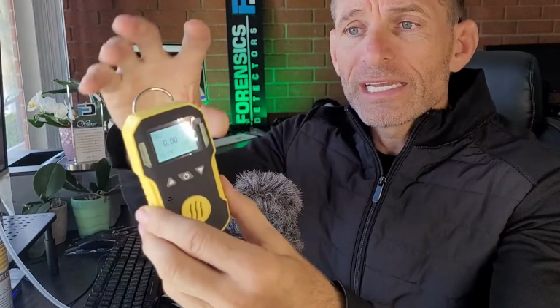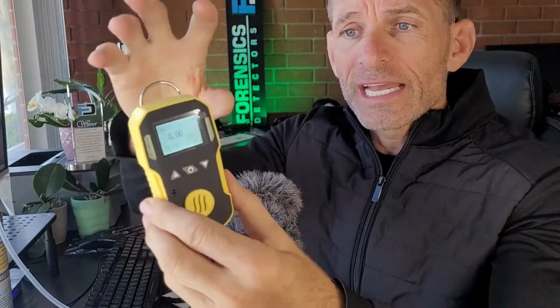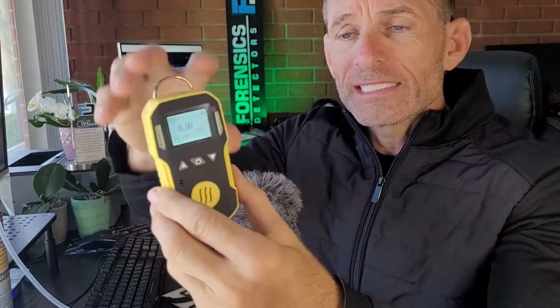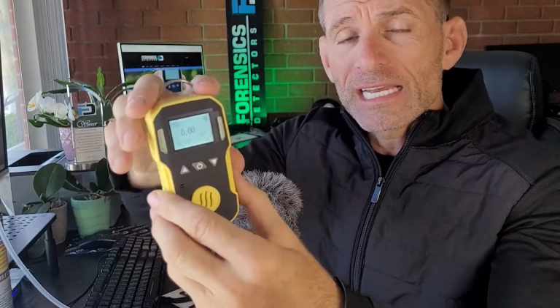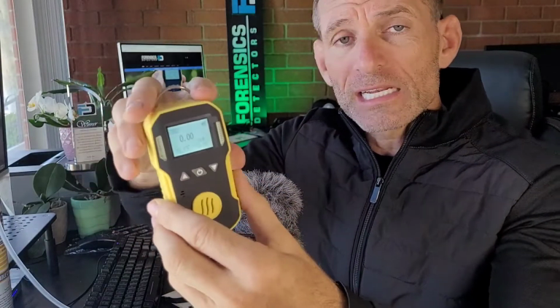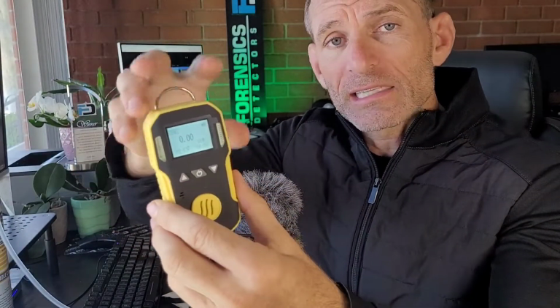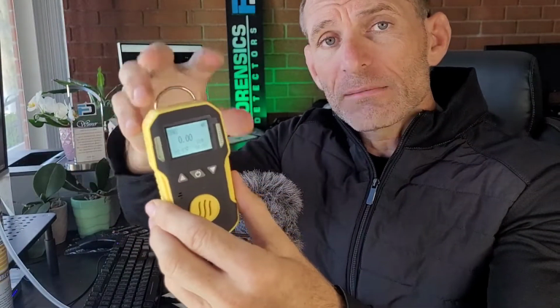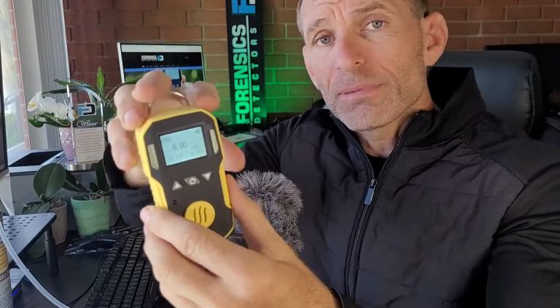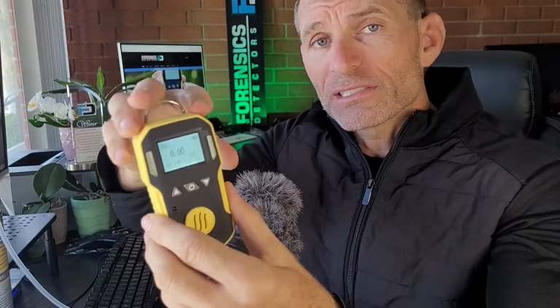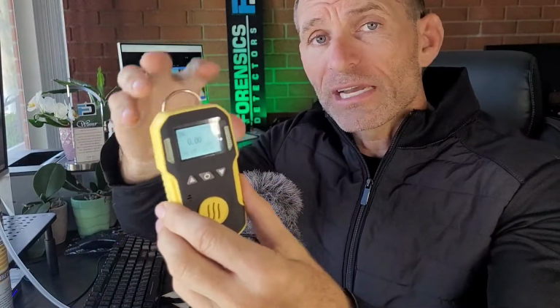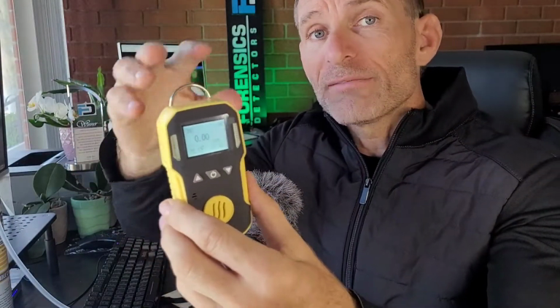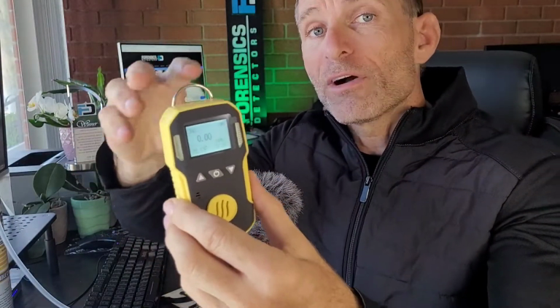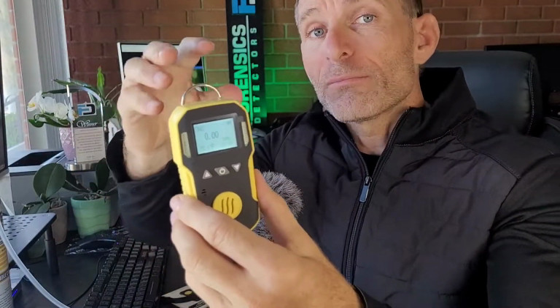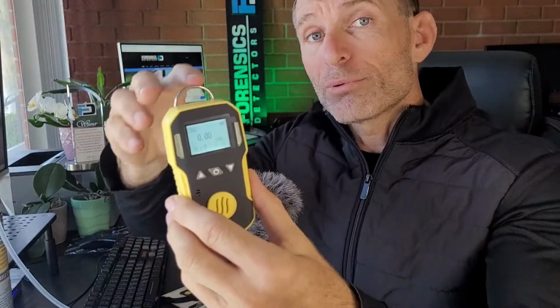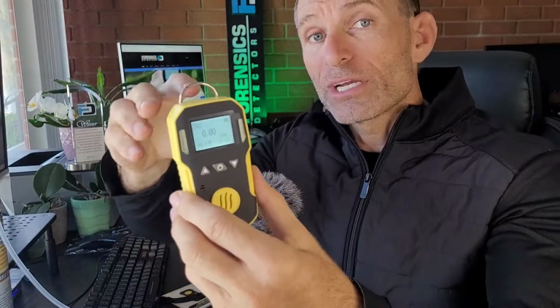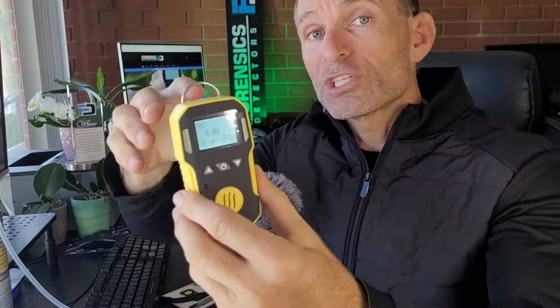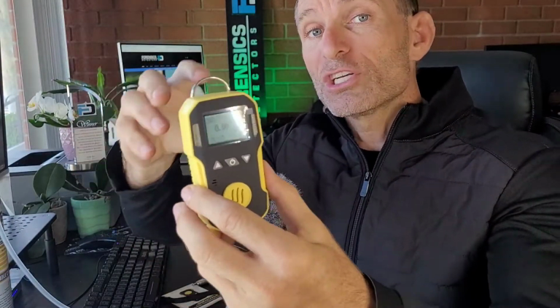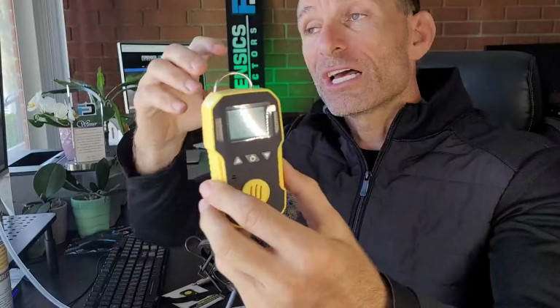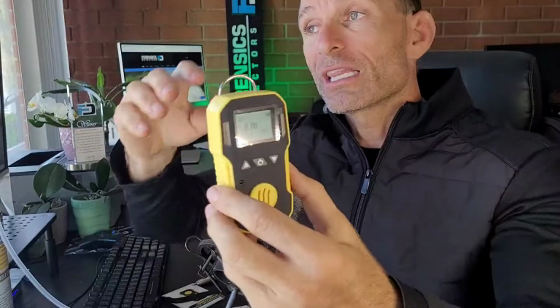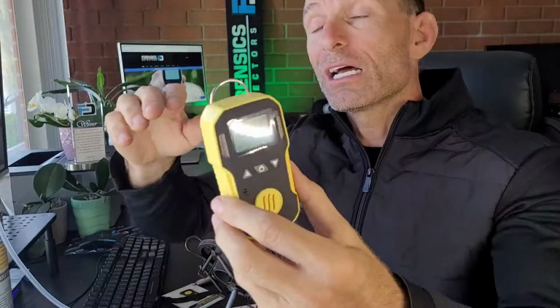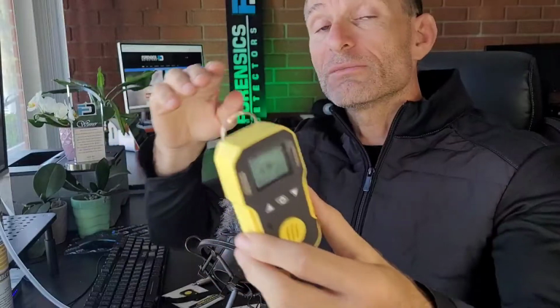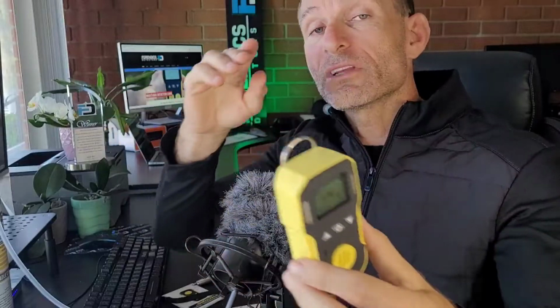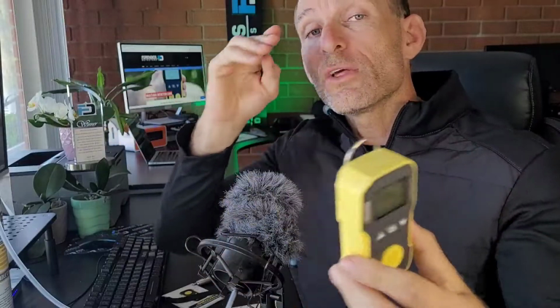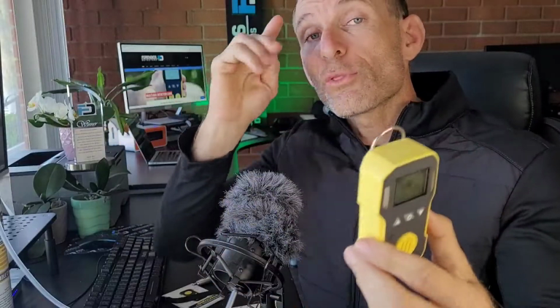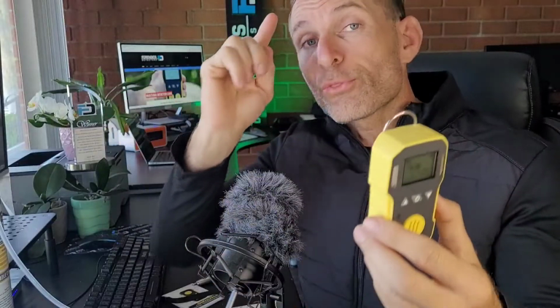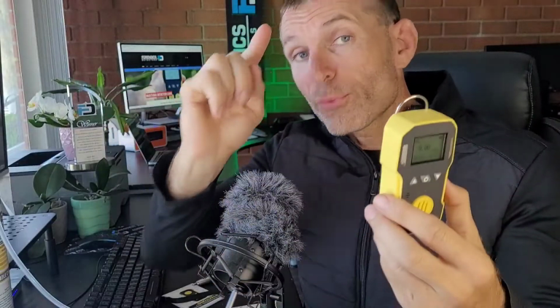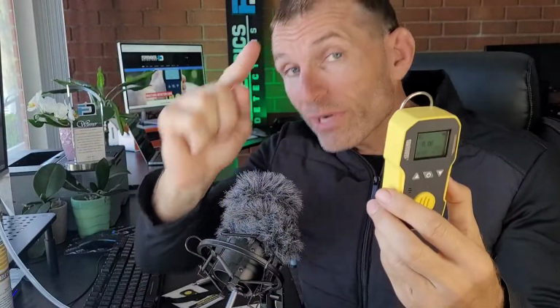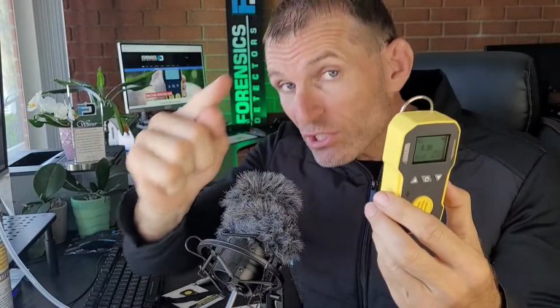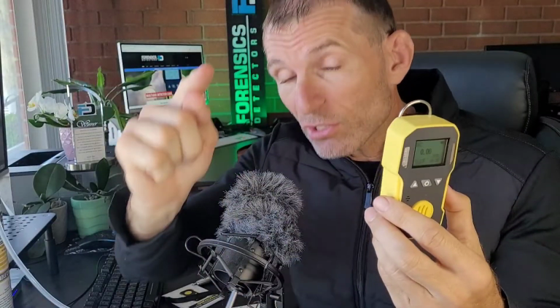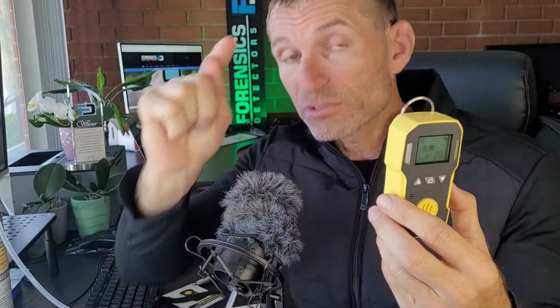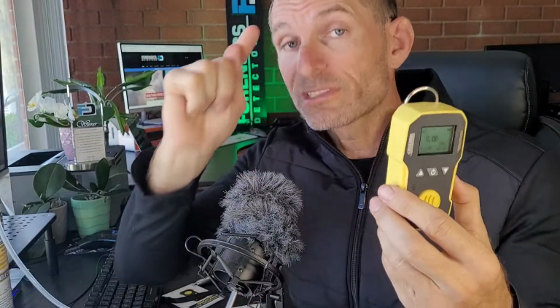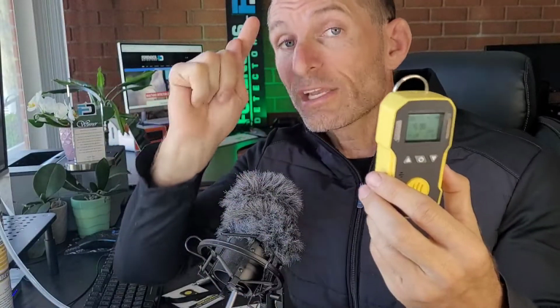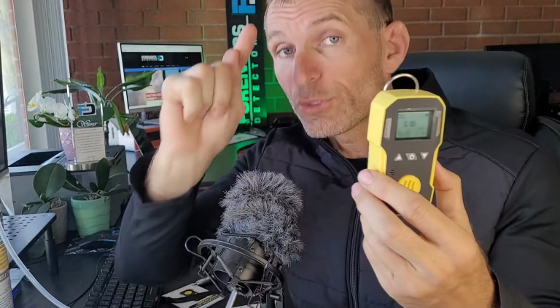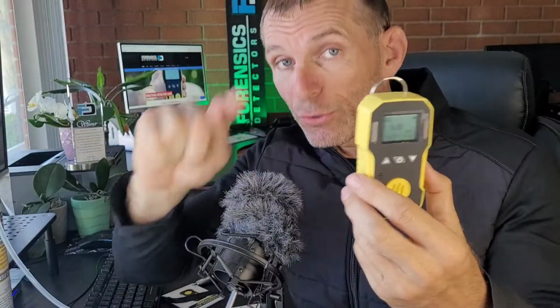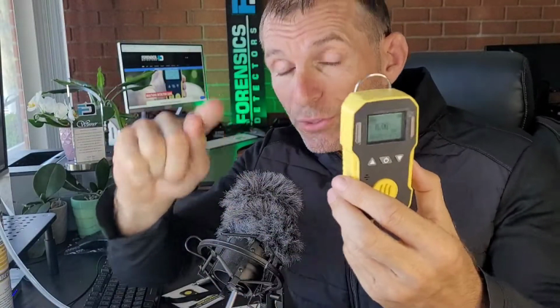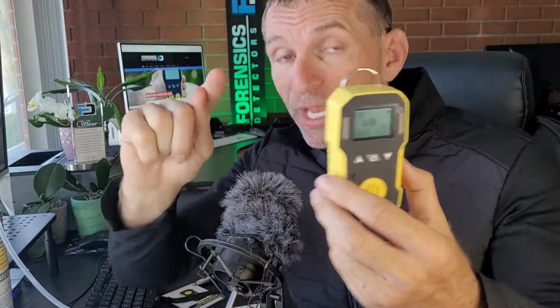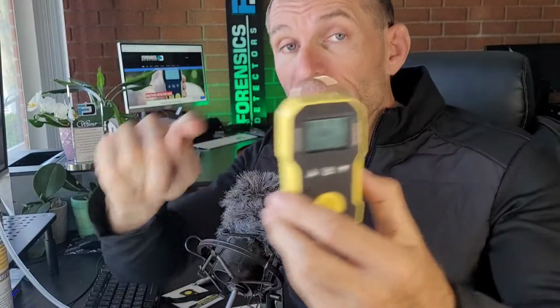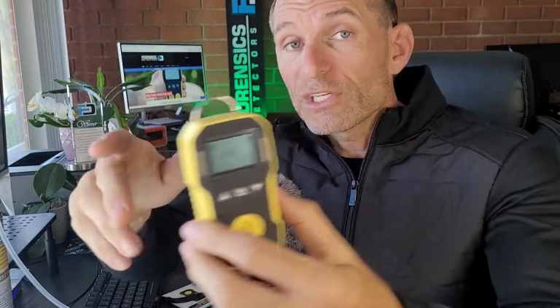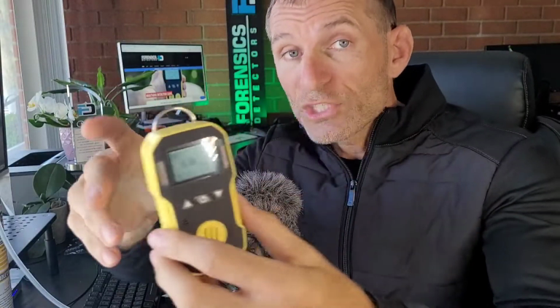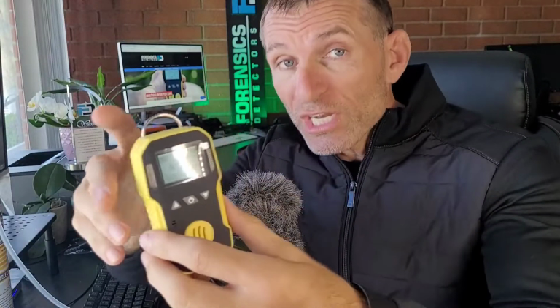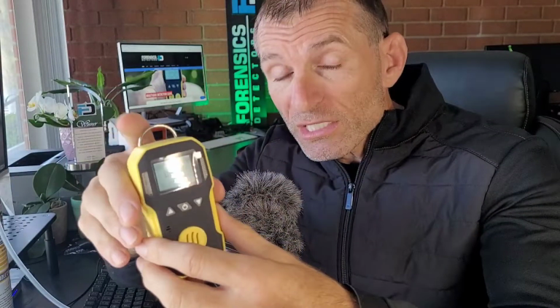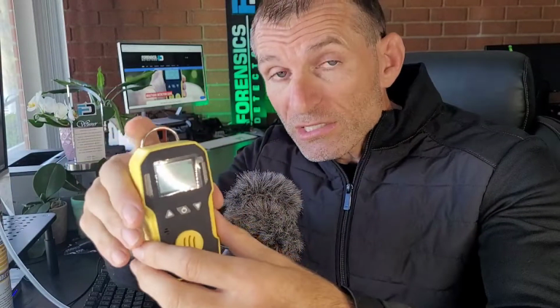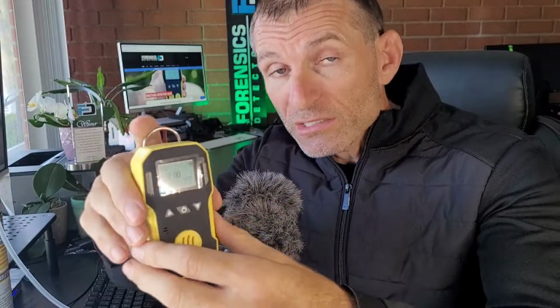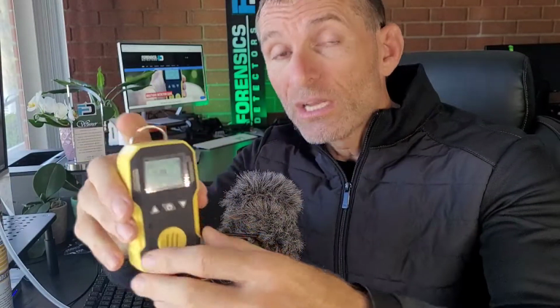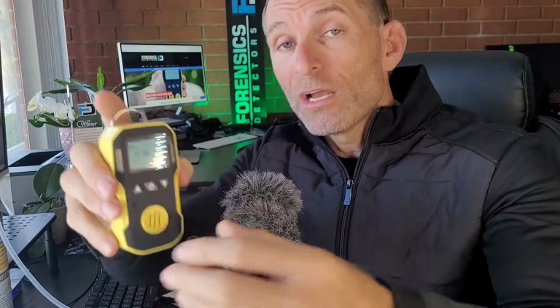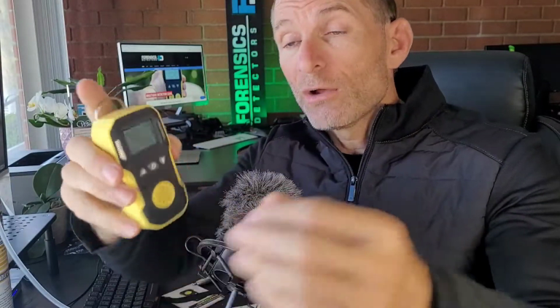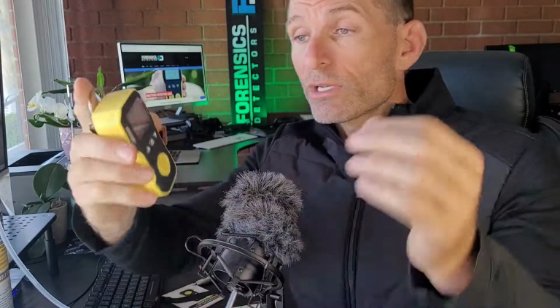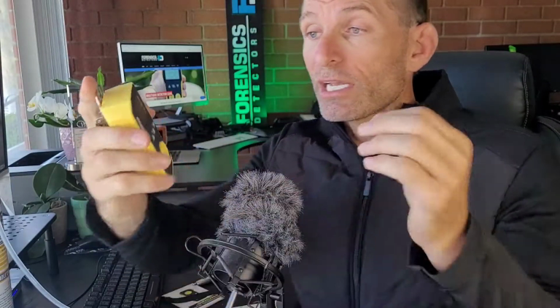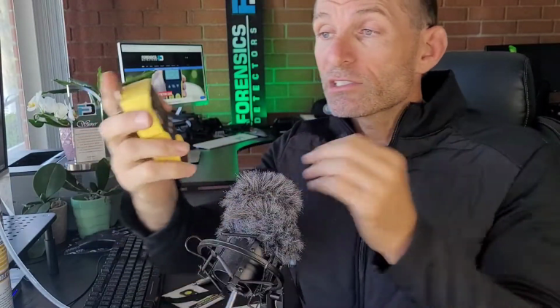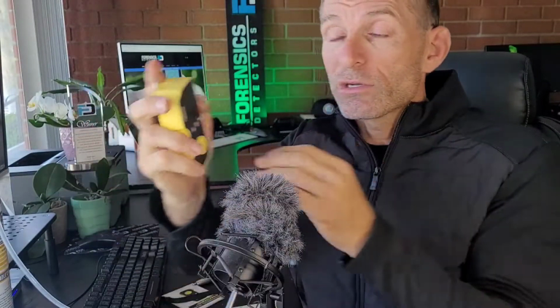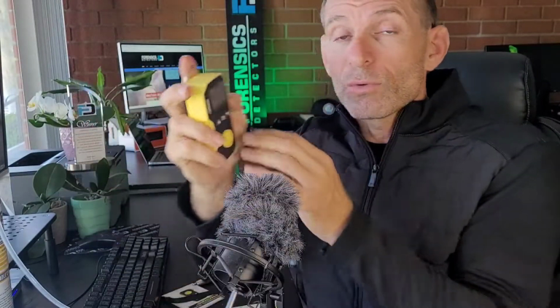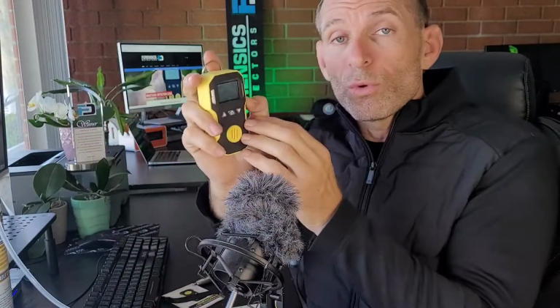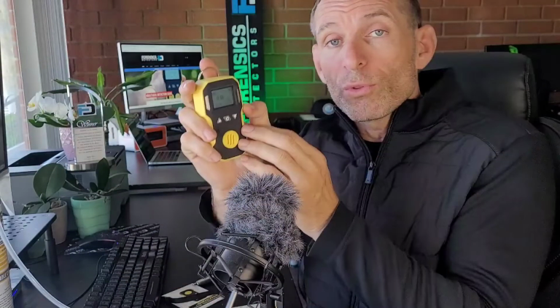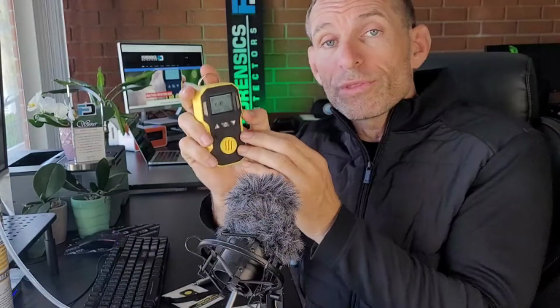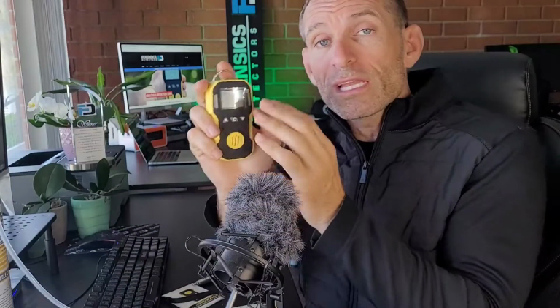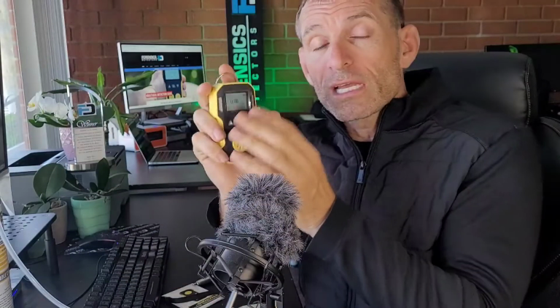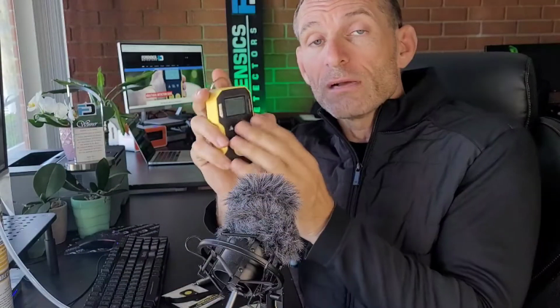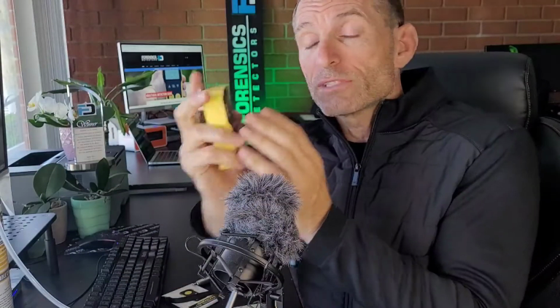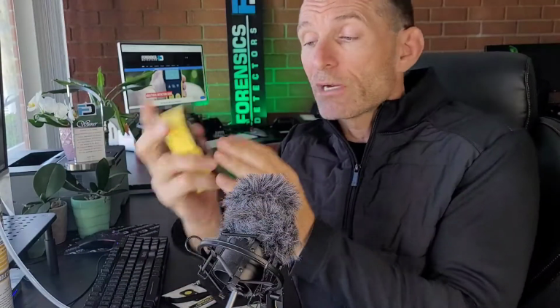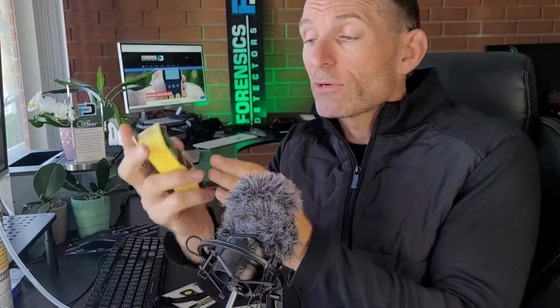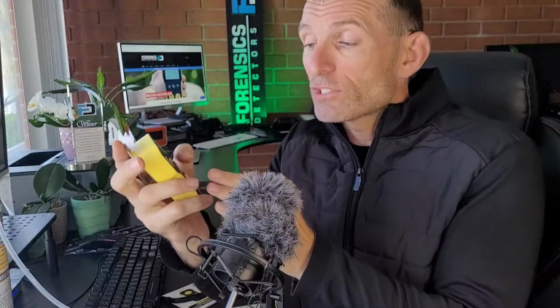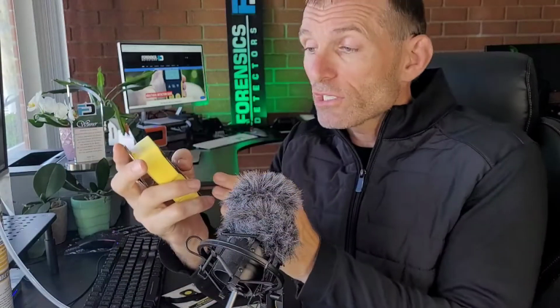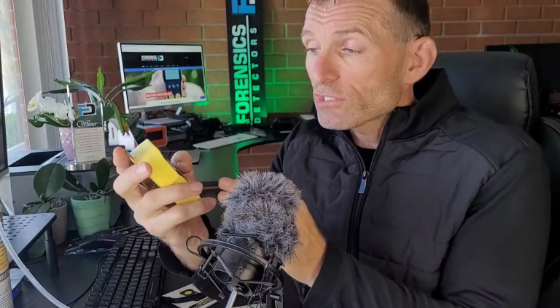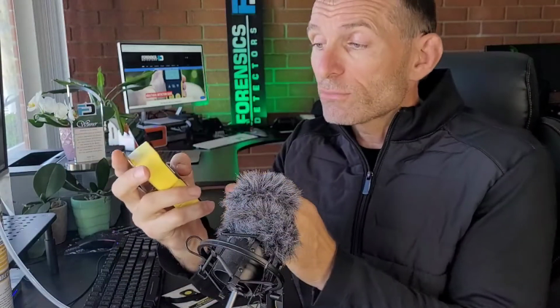It has LED, buzz, and vibration alarms, with thresholds that you can adjust. All the alarms are adjustable.